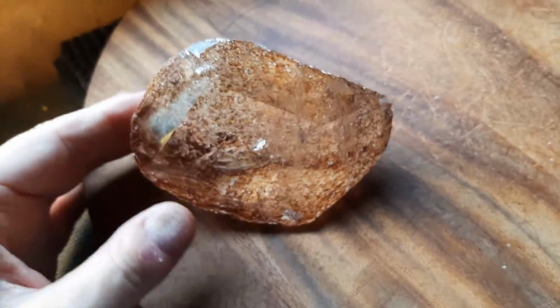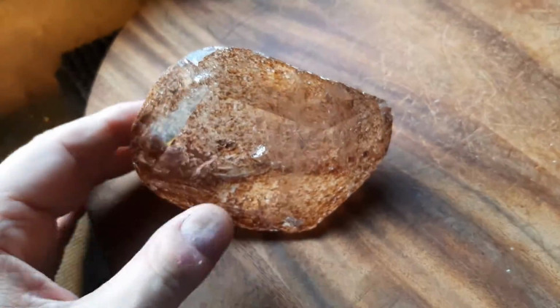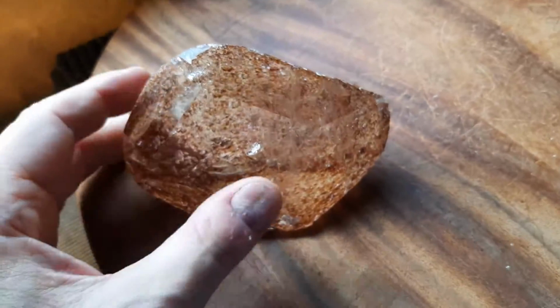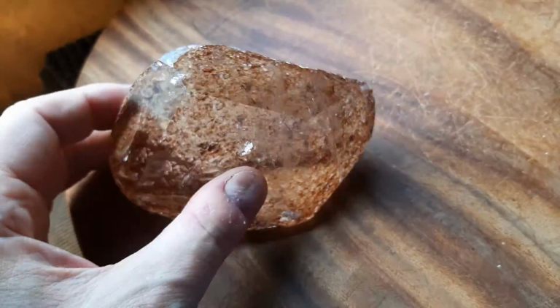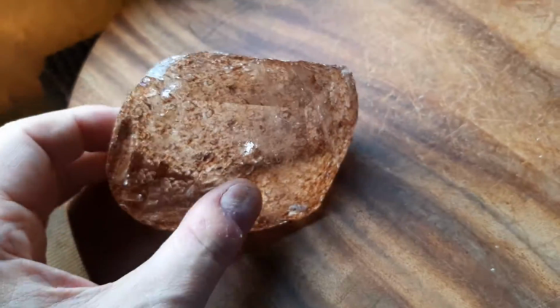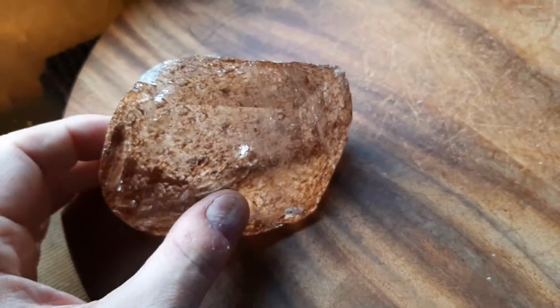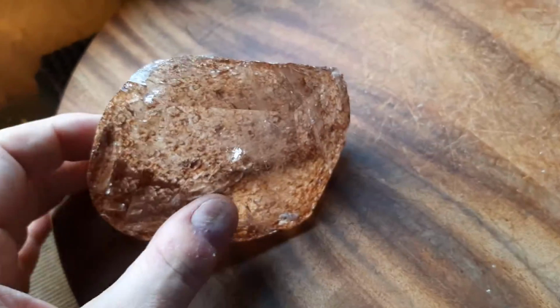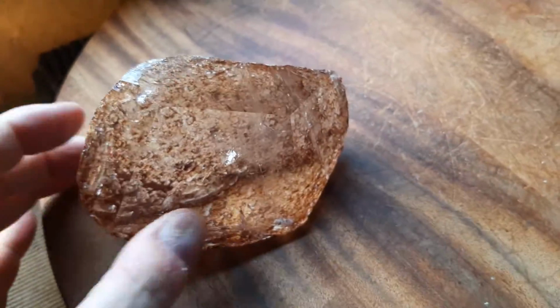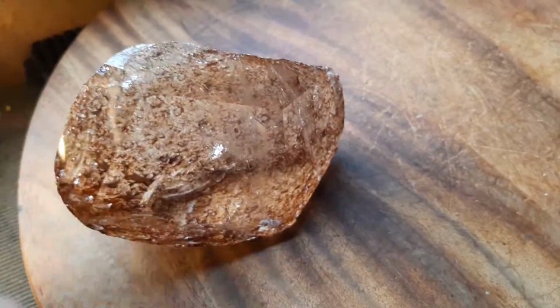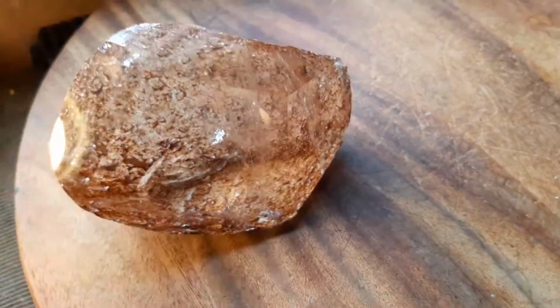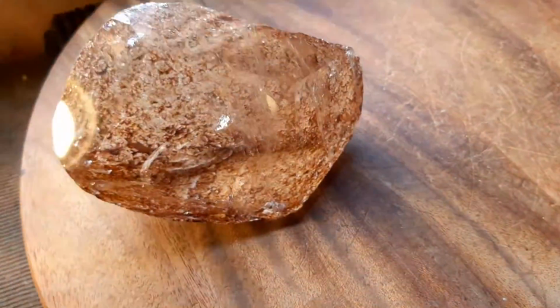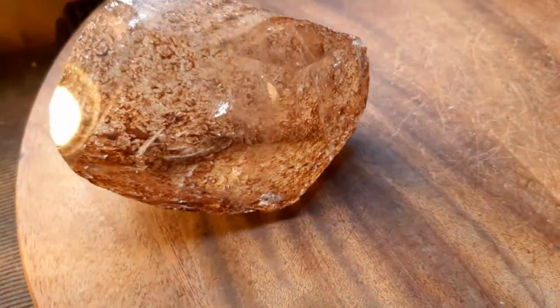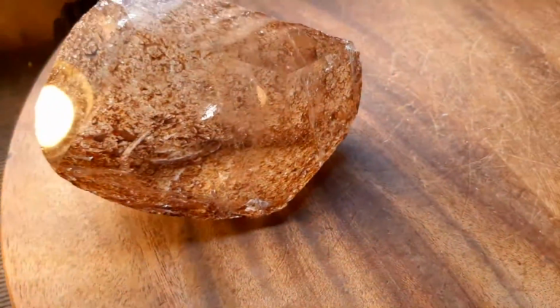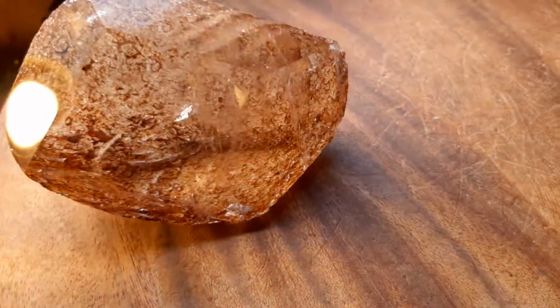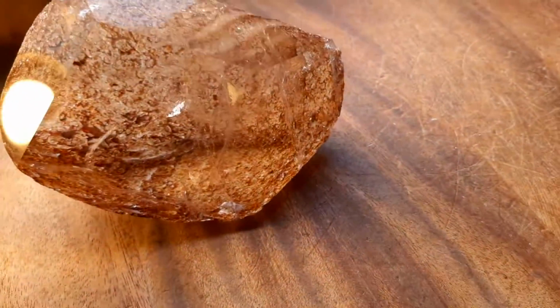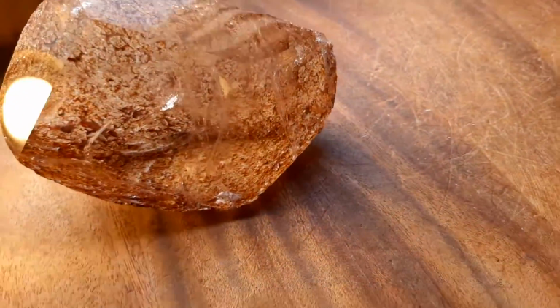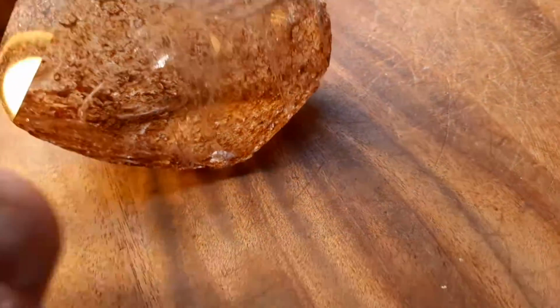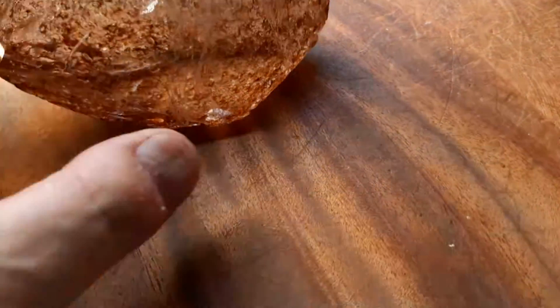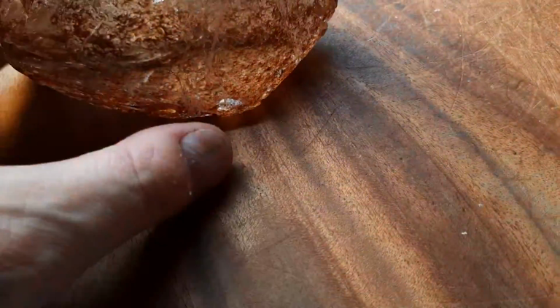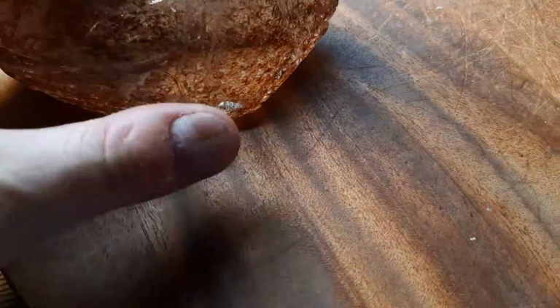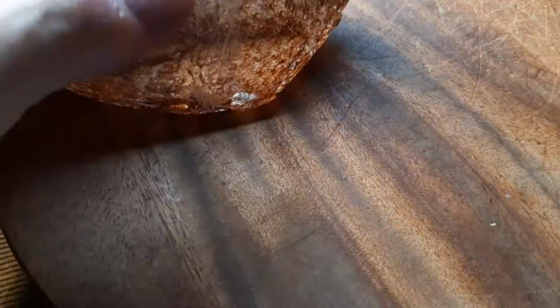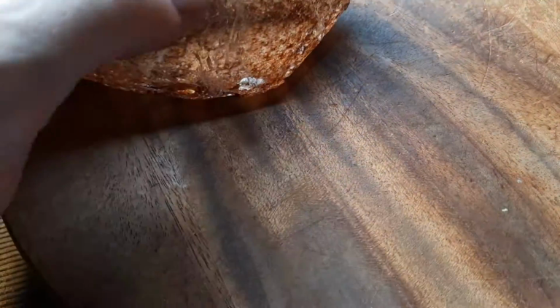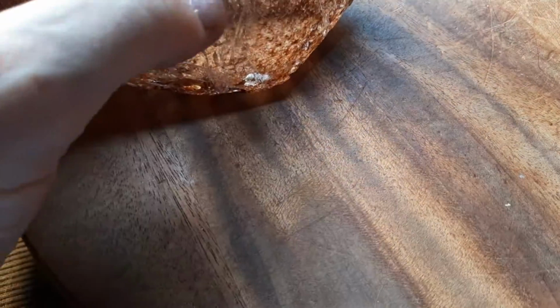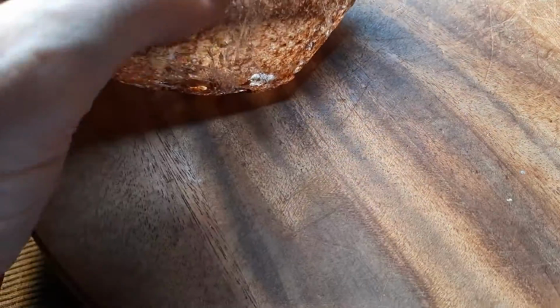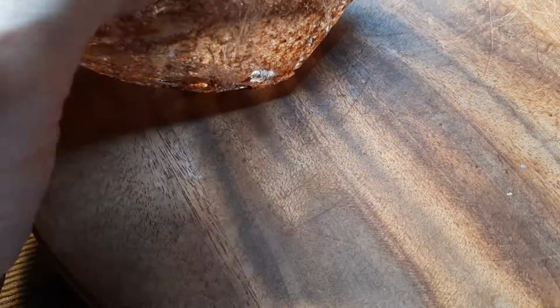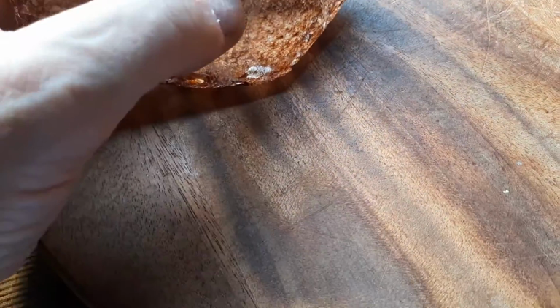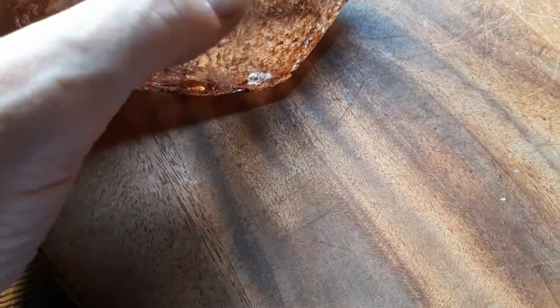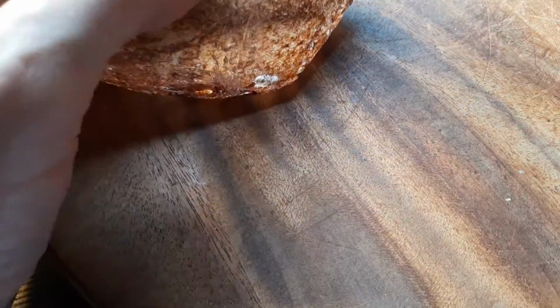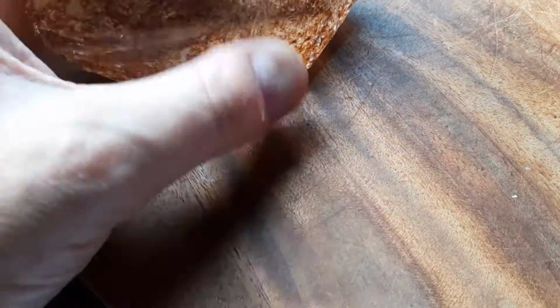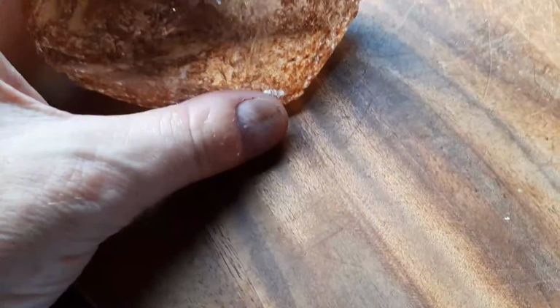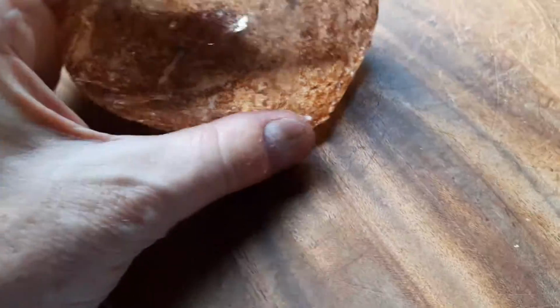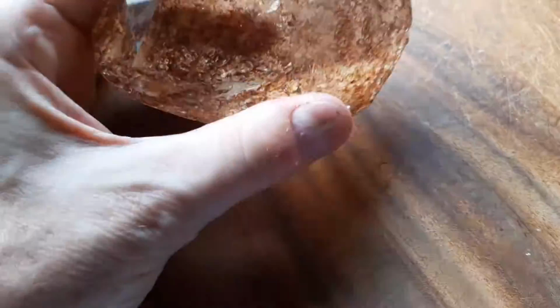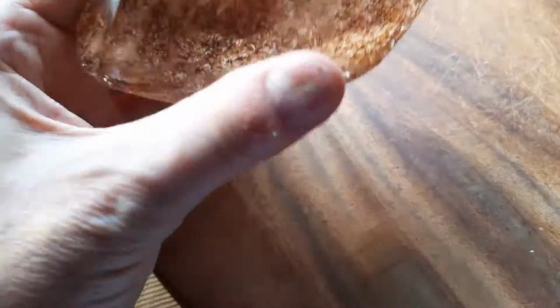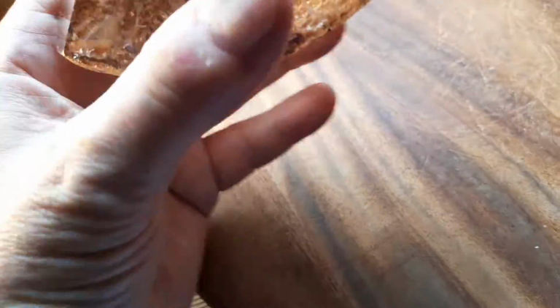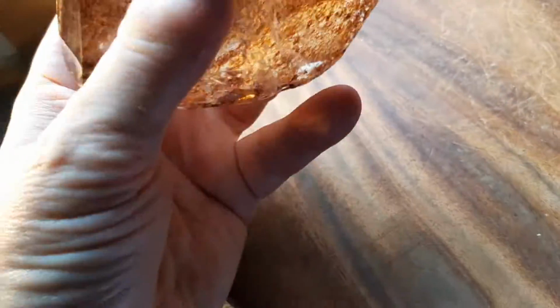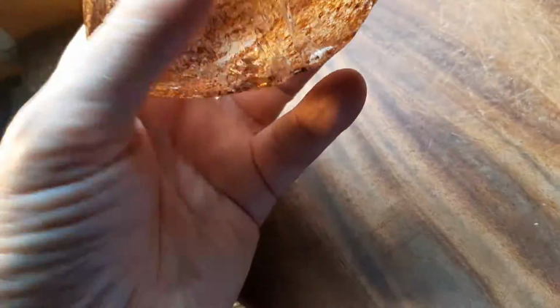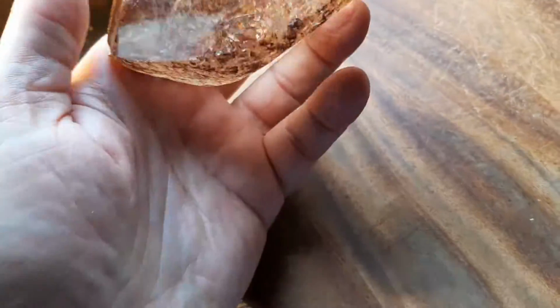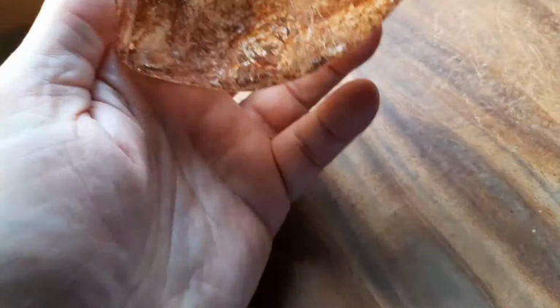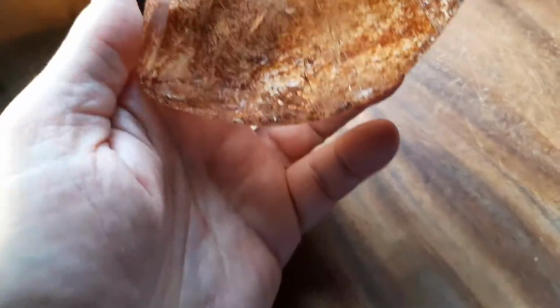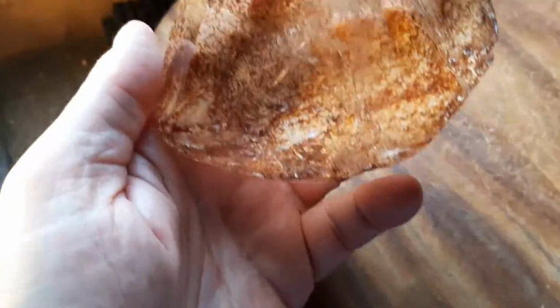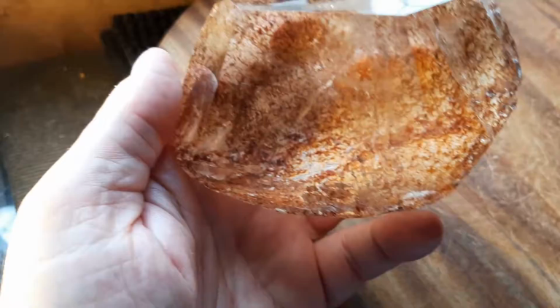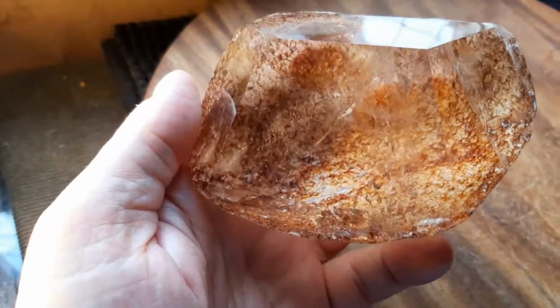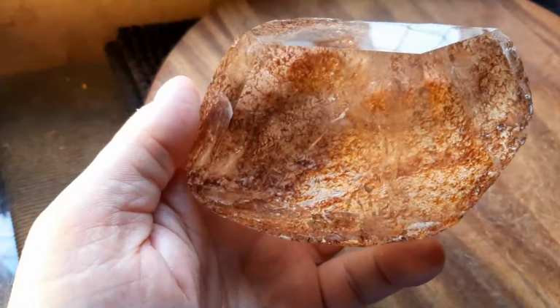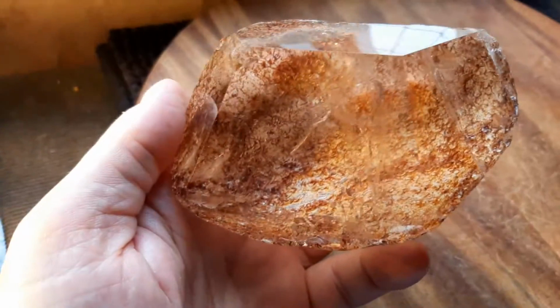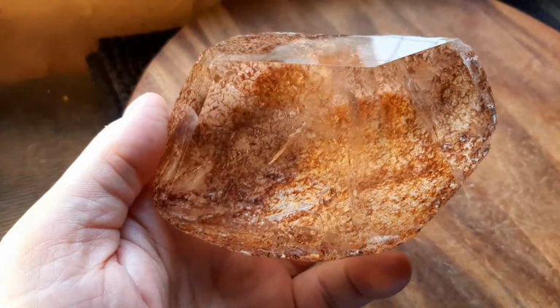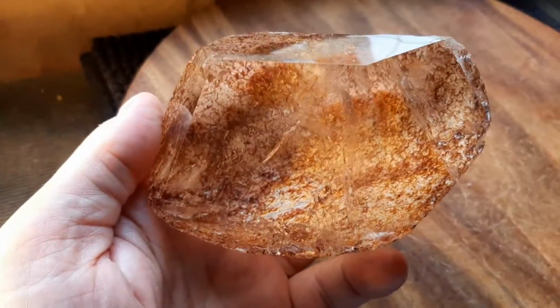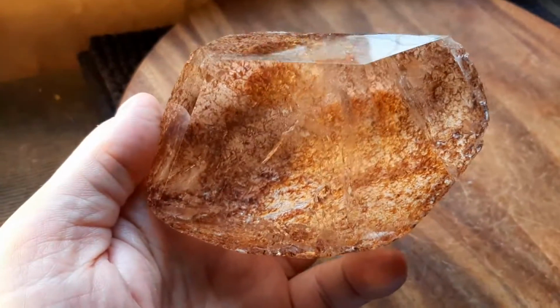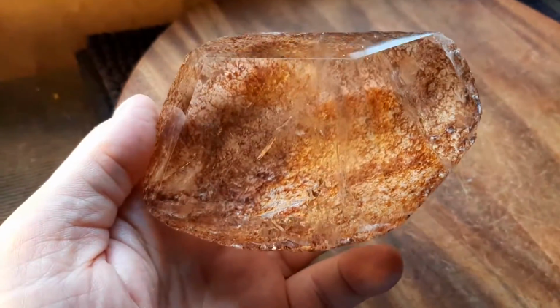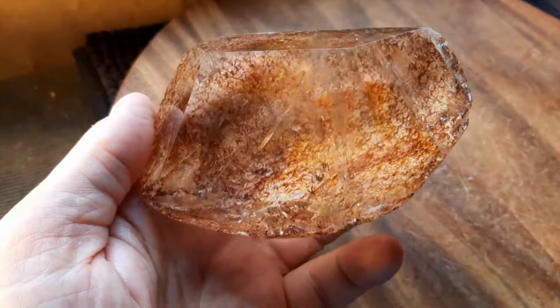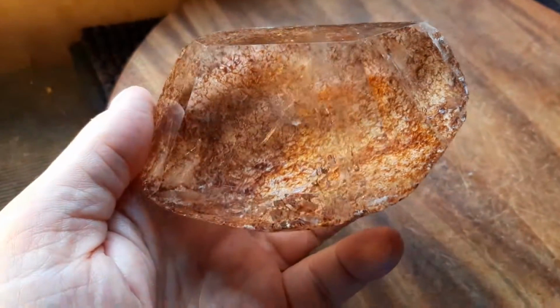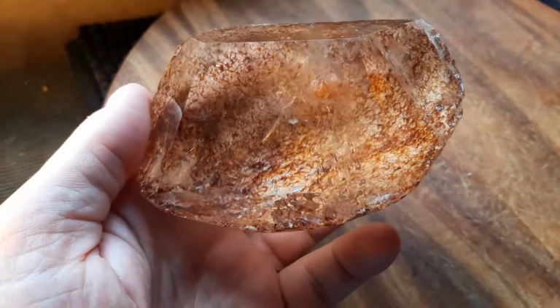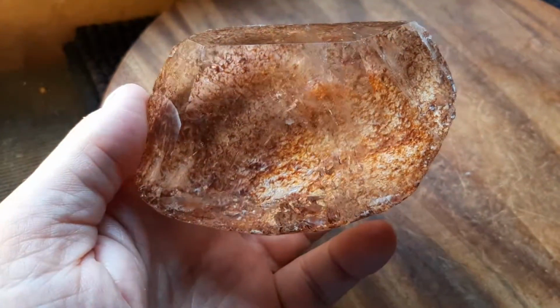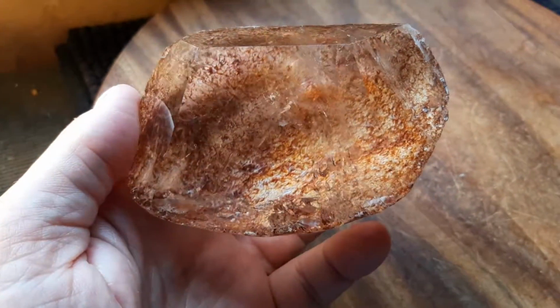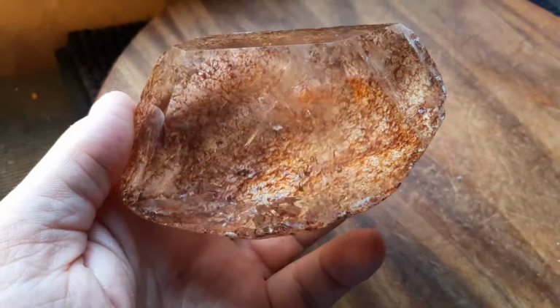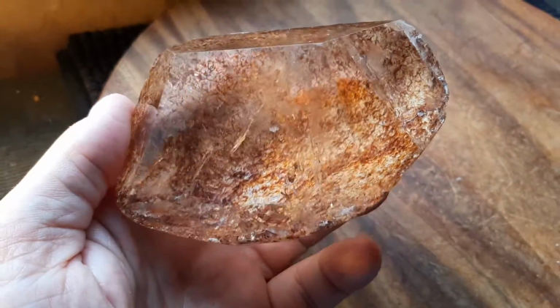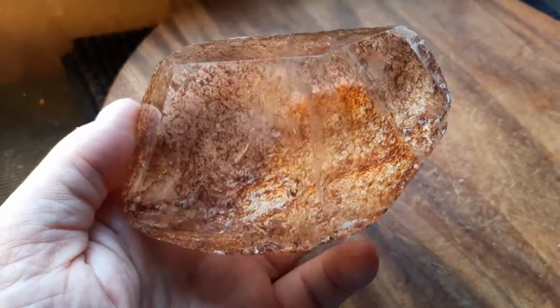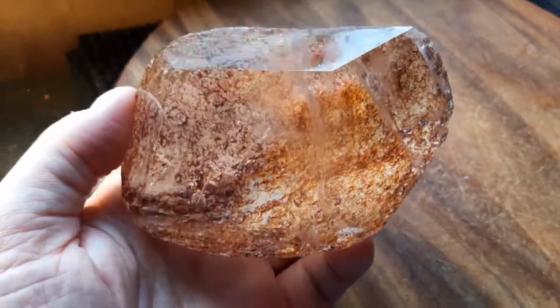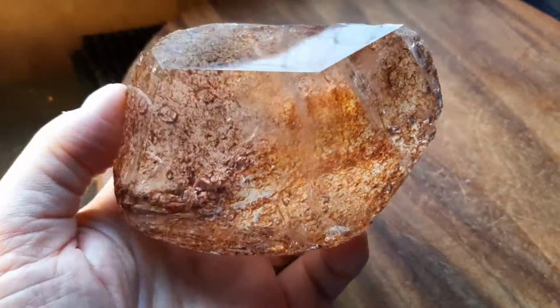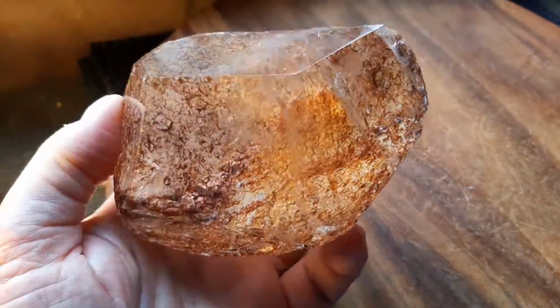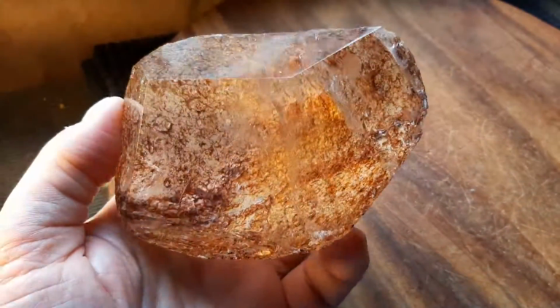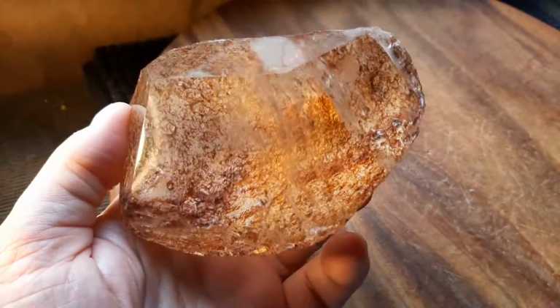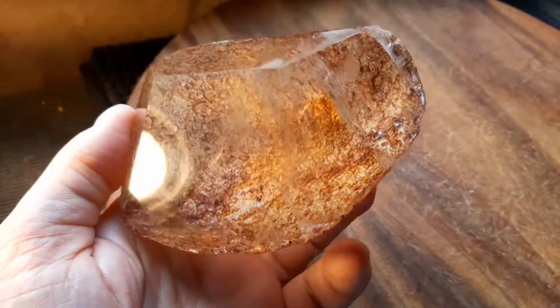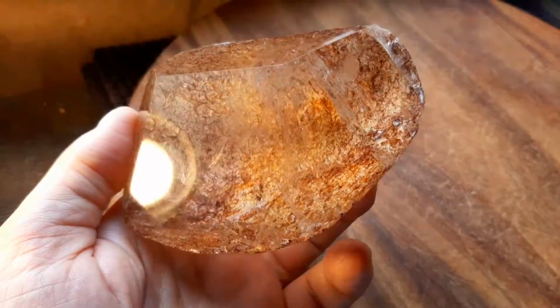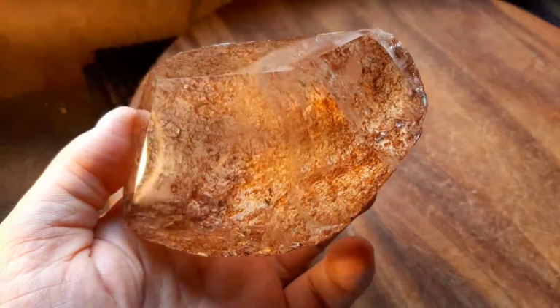I think it's very special. That is not on the surface — let me hold it a different way — it's just inside the crystal.